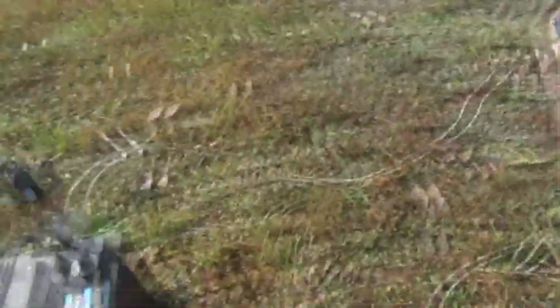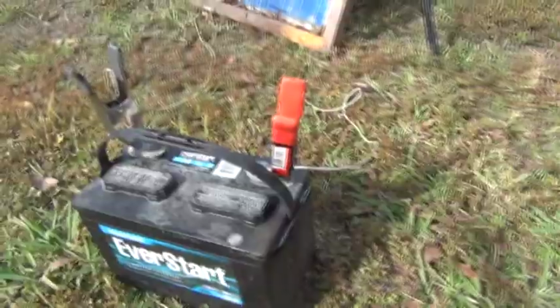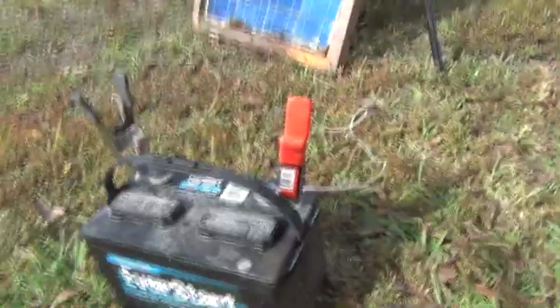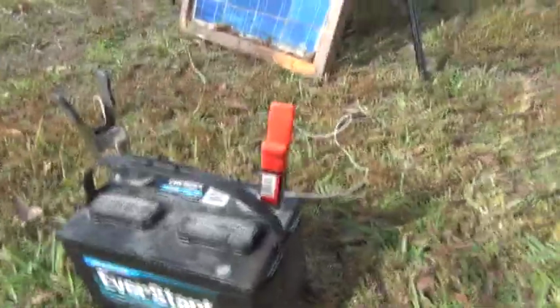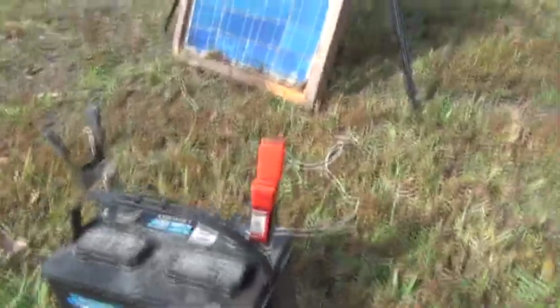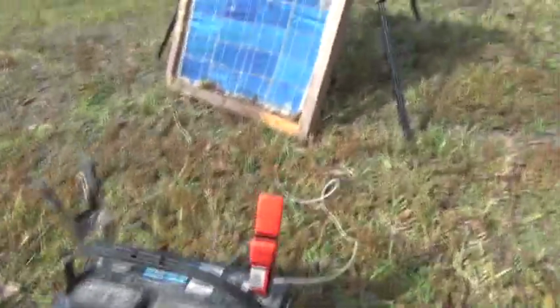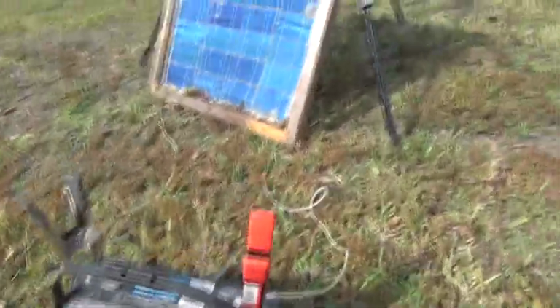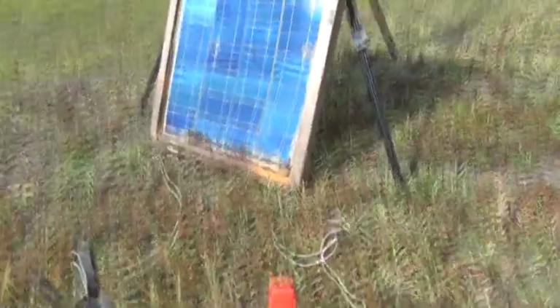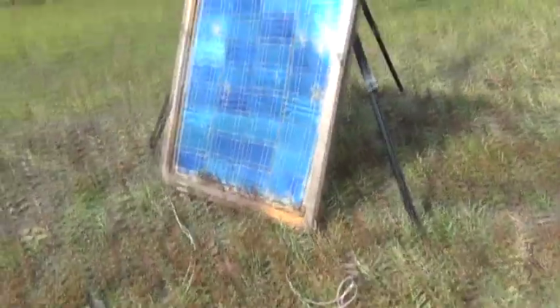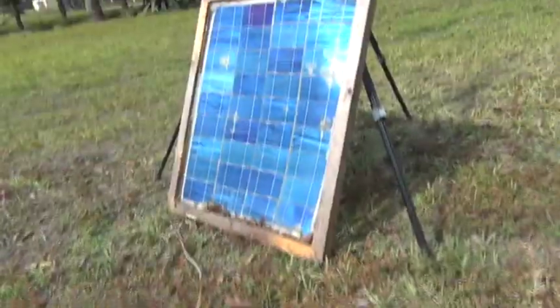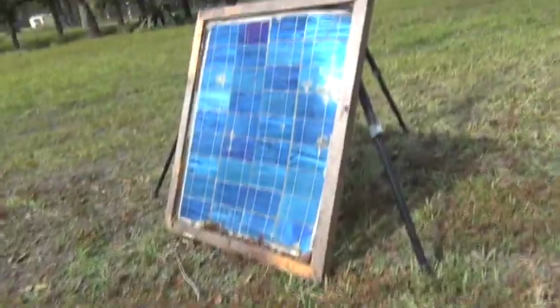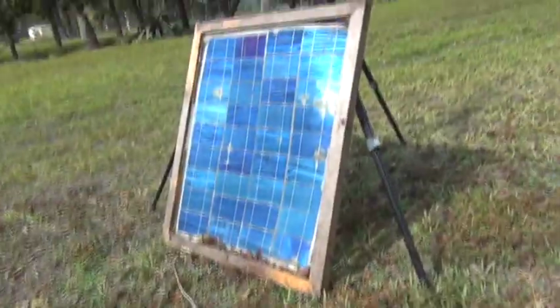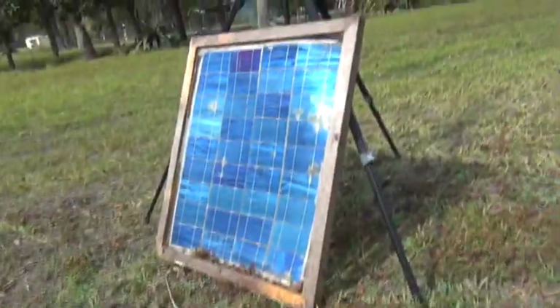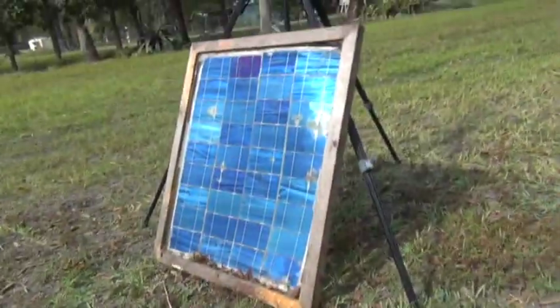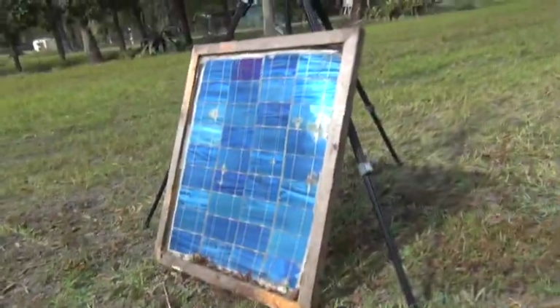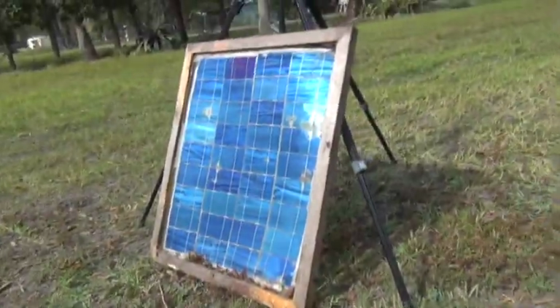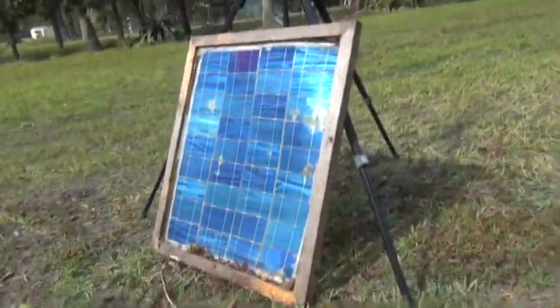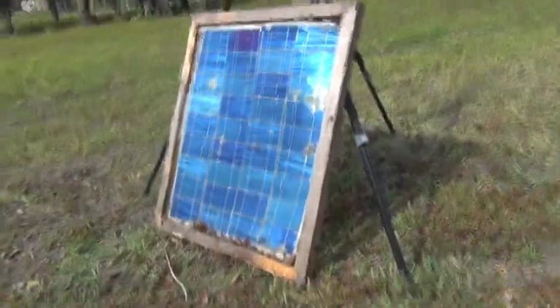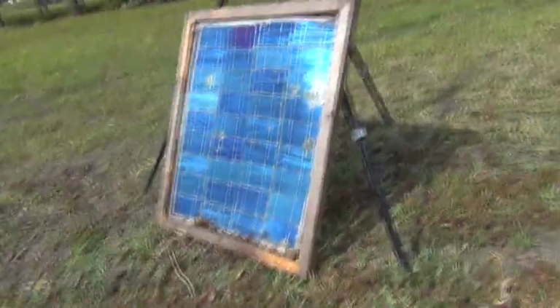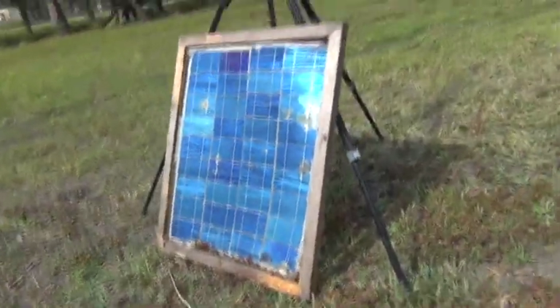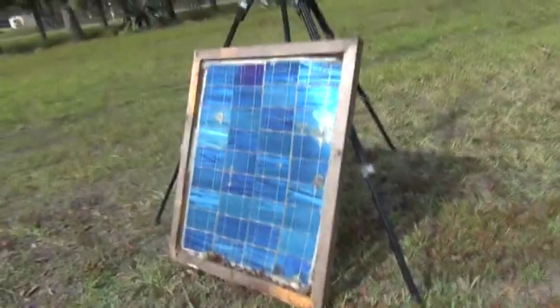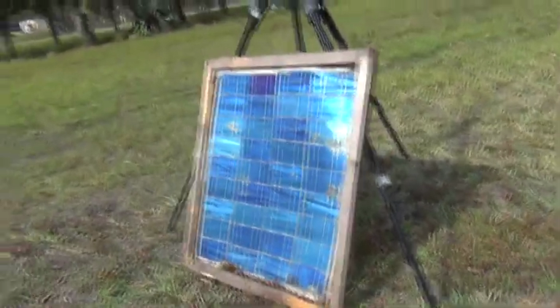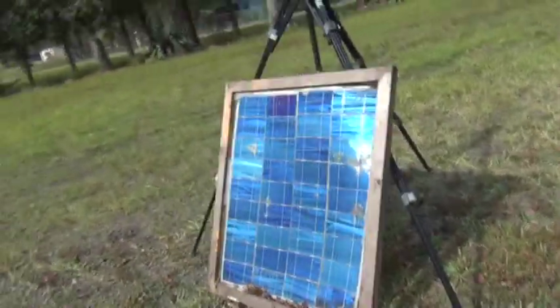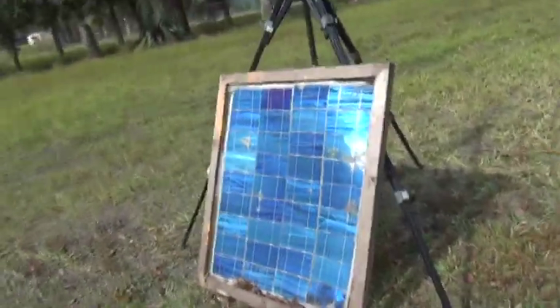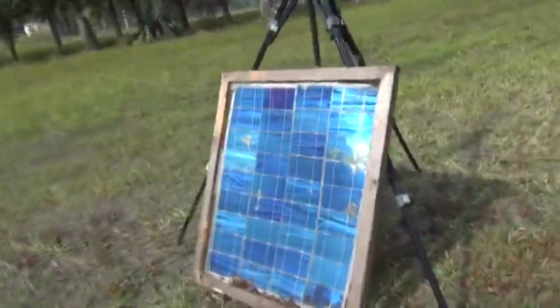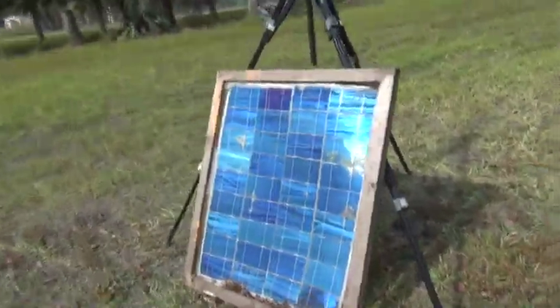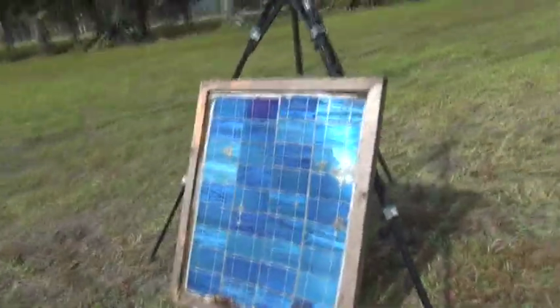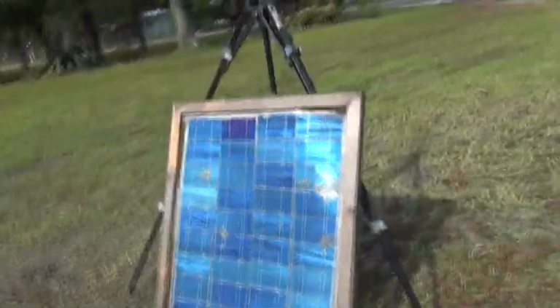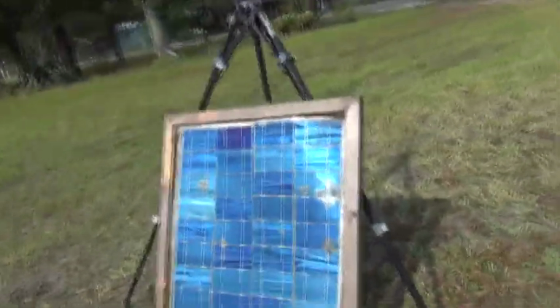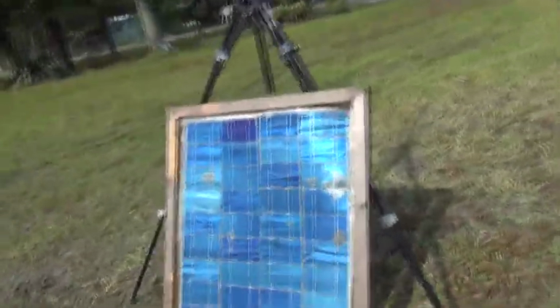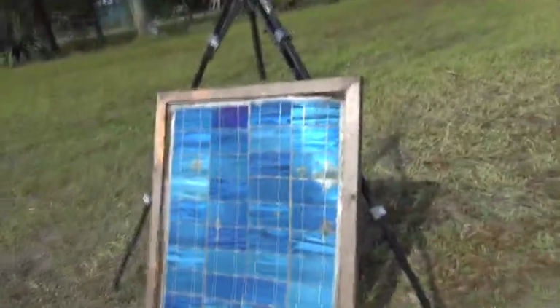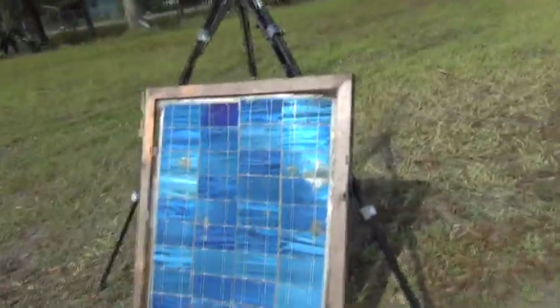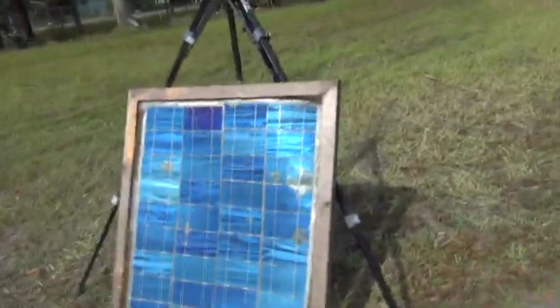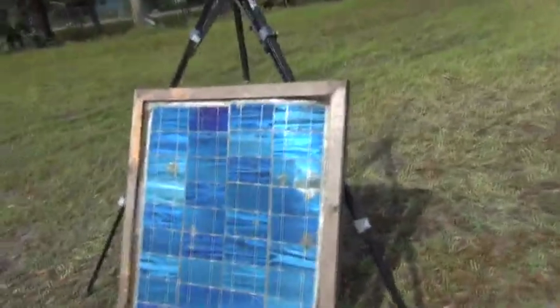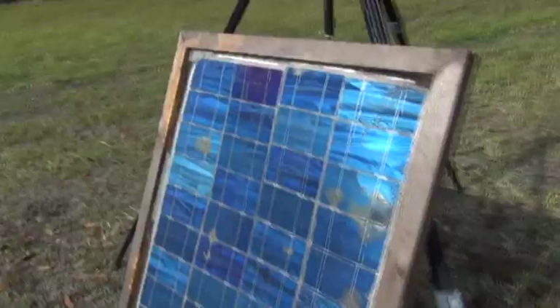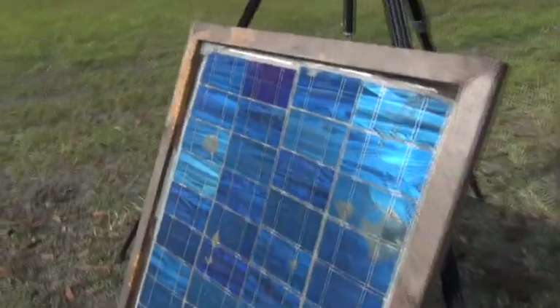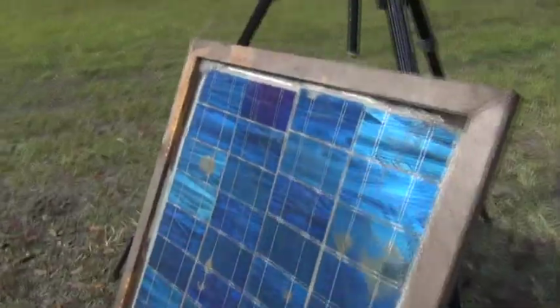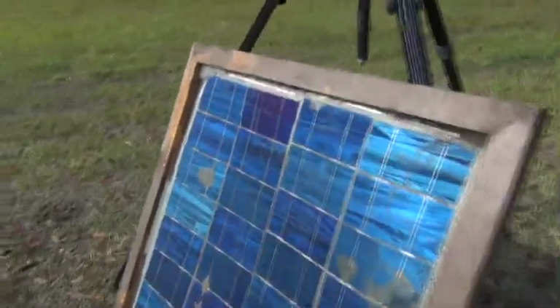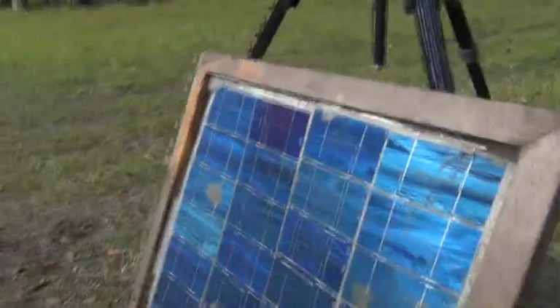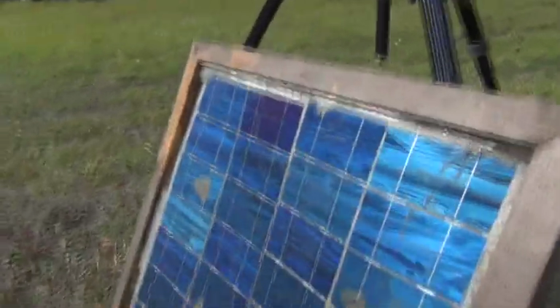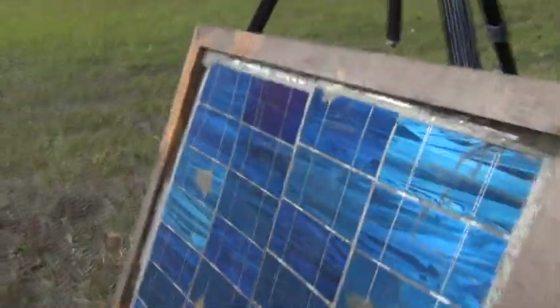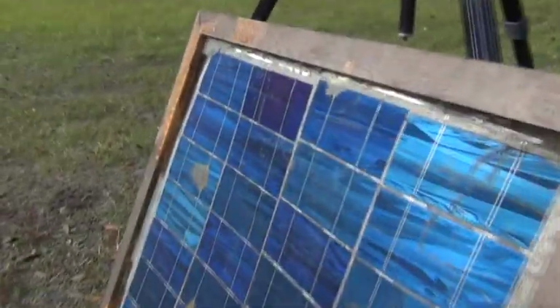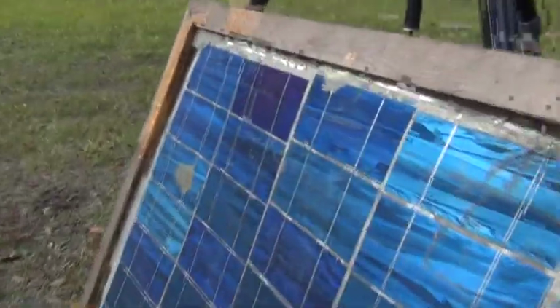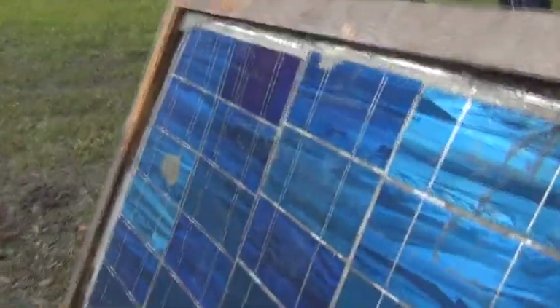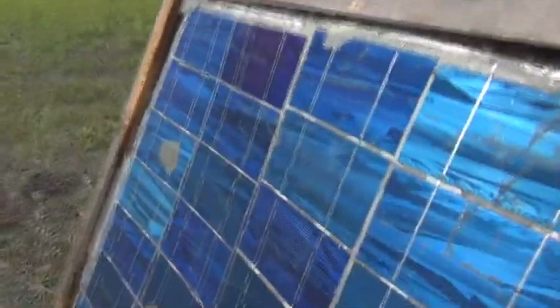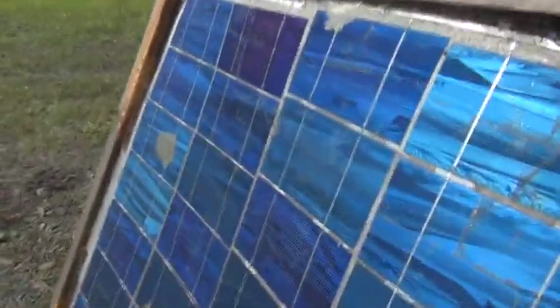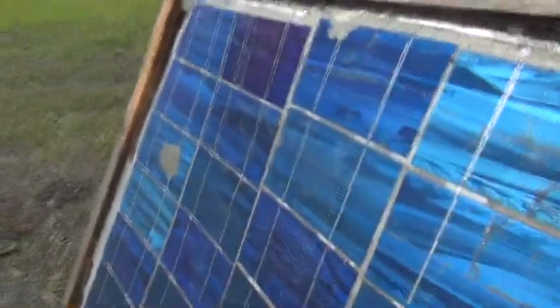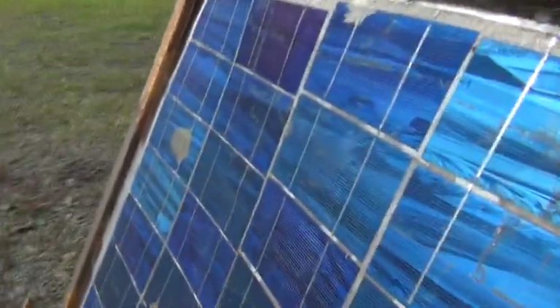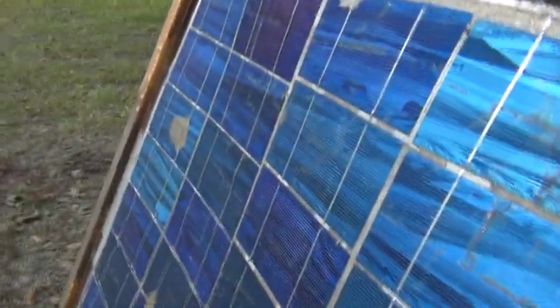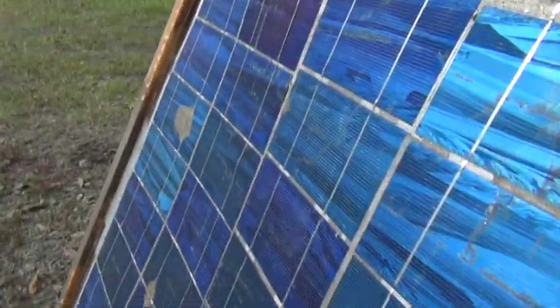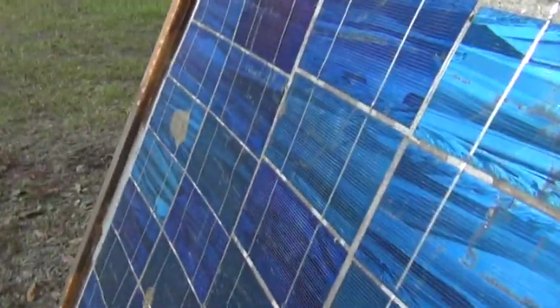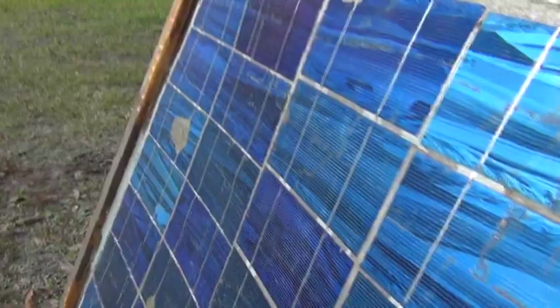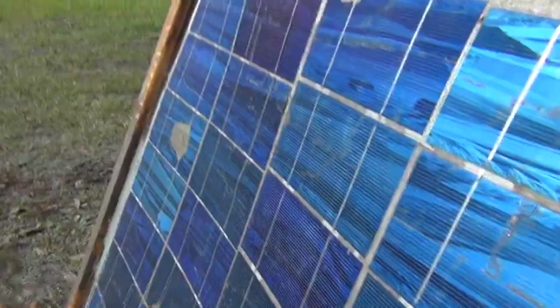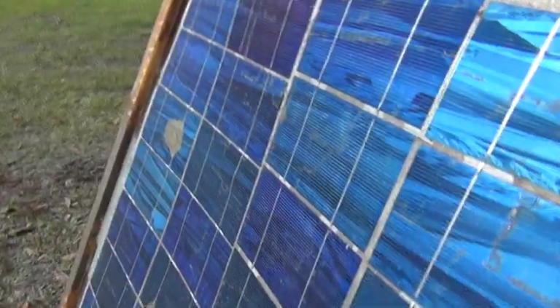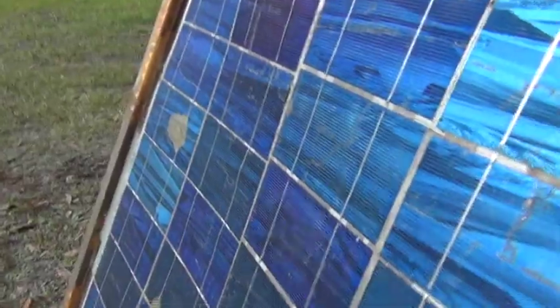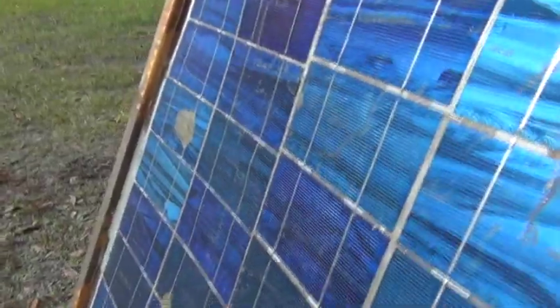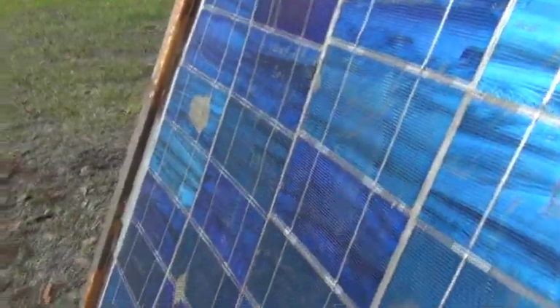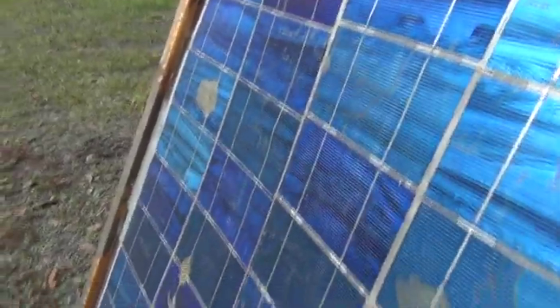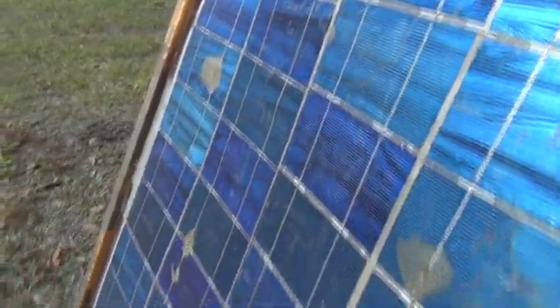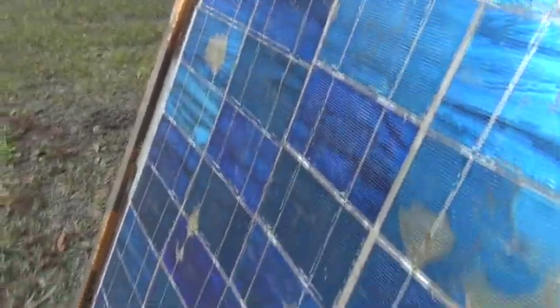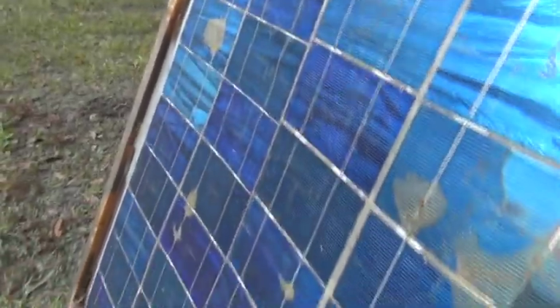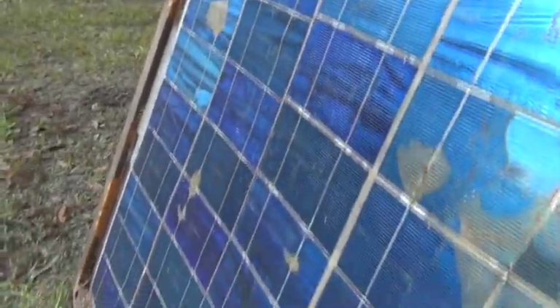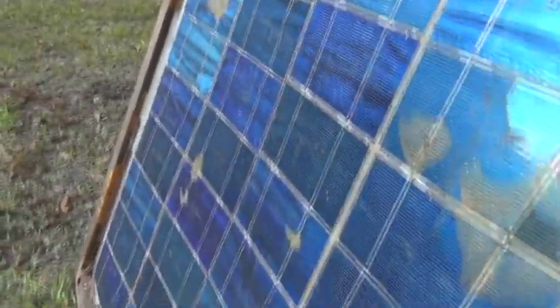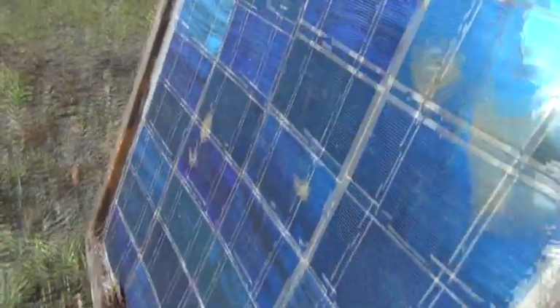This shows you that even though the glass breaks off and the cells are exposed, these have been exposed to Florida elements for over one year.